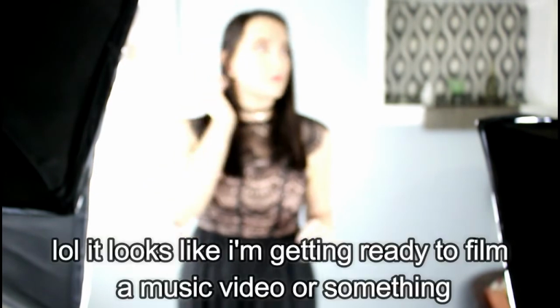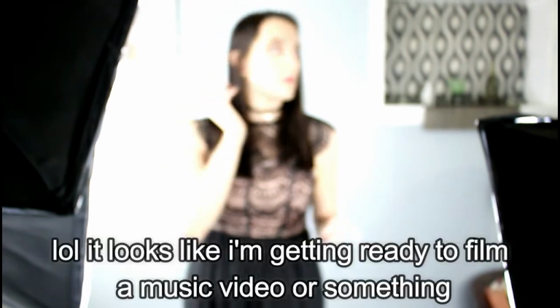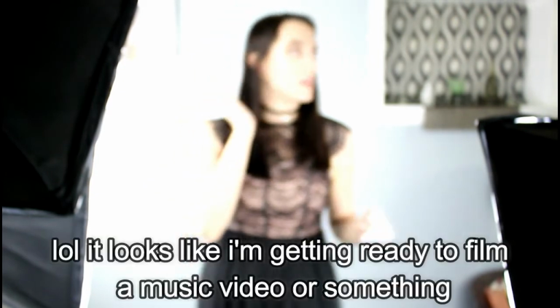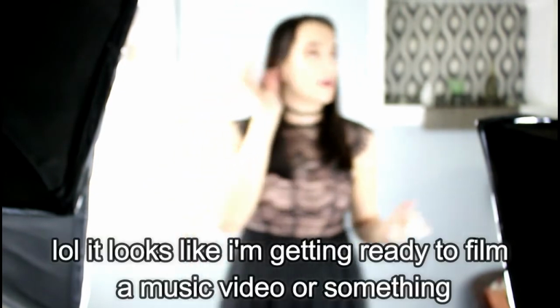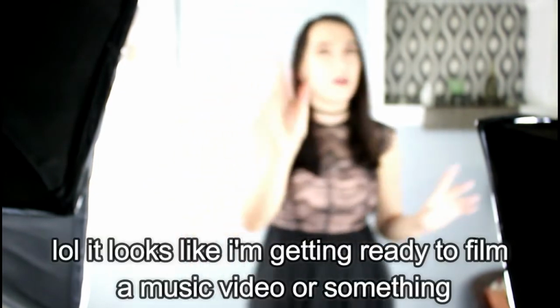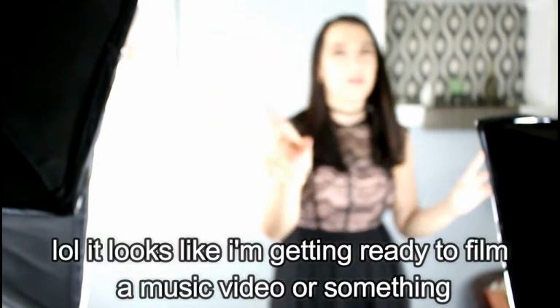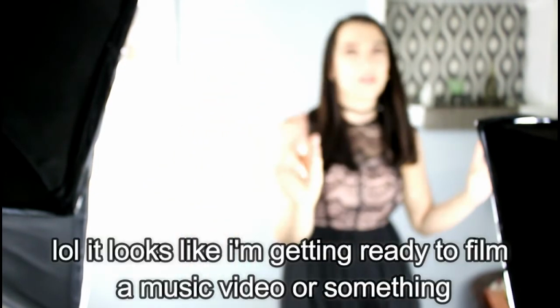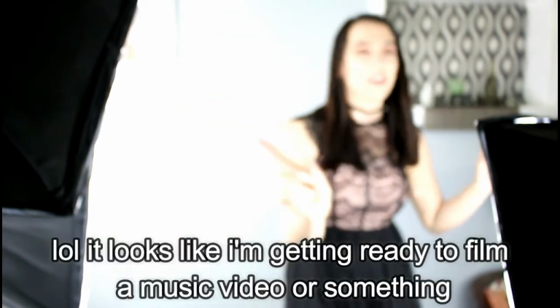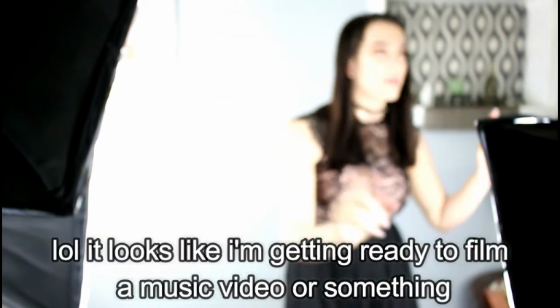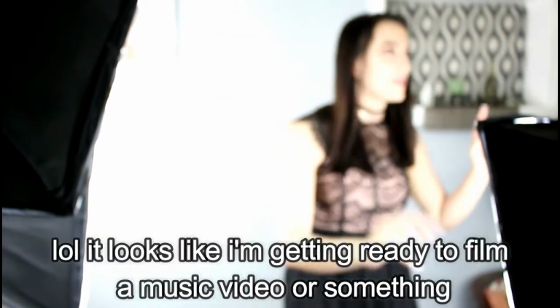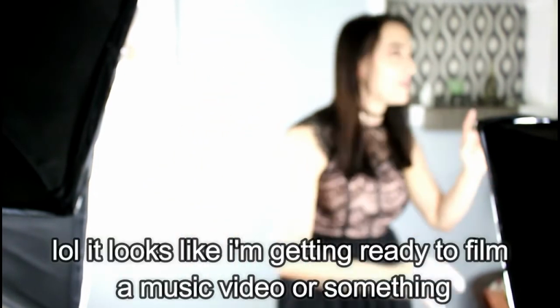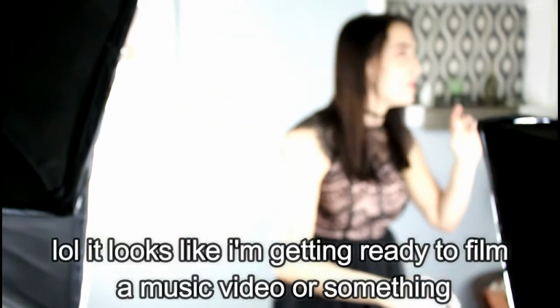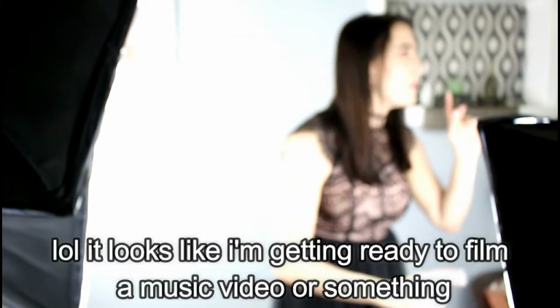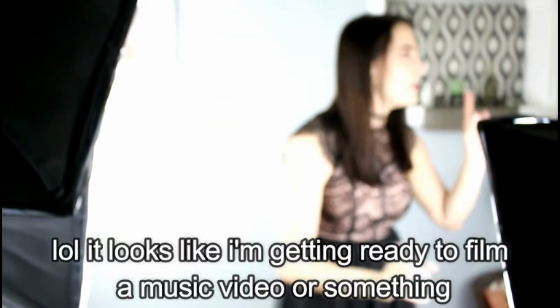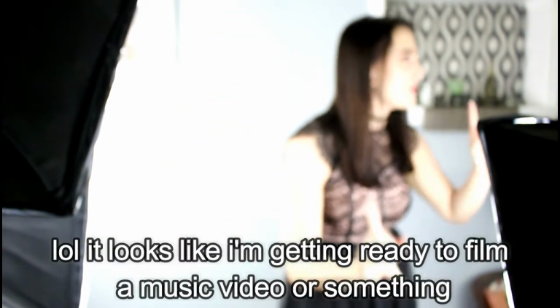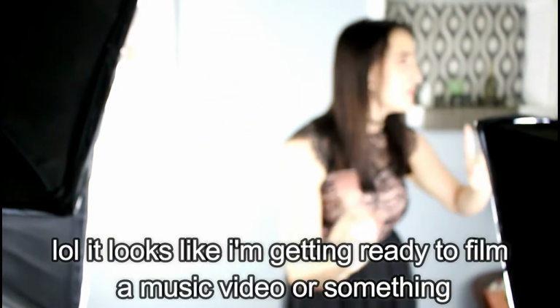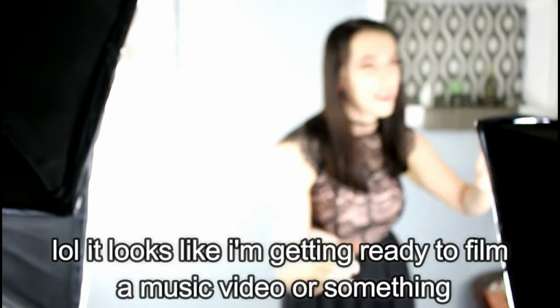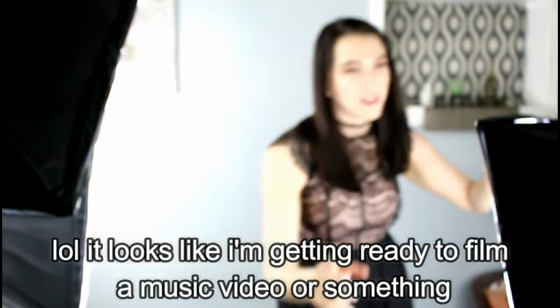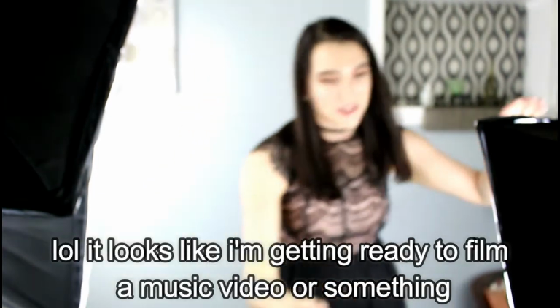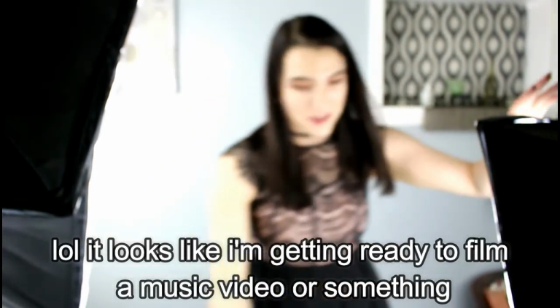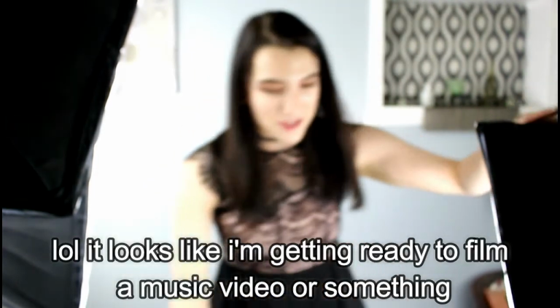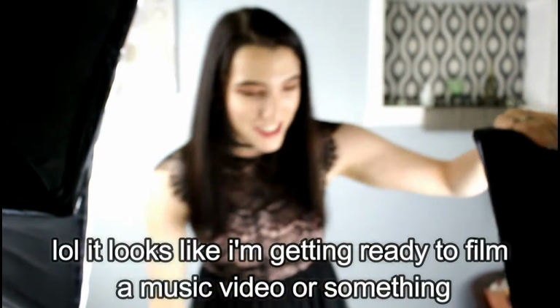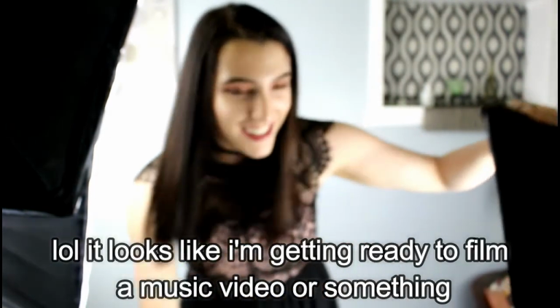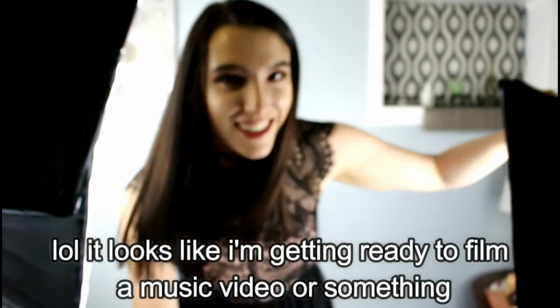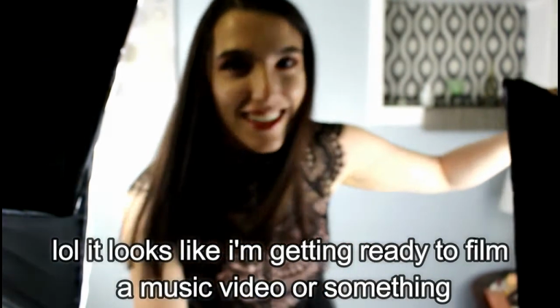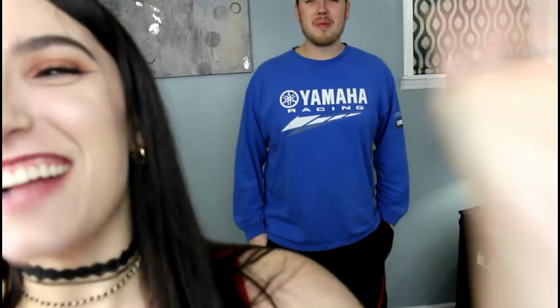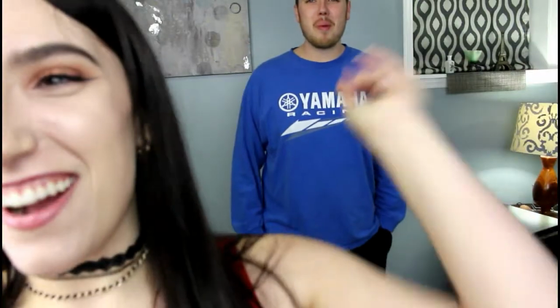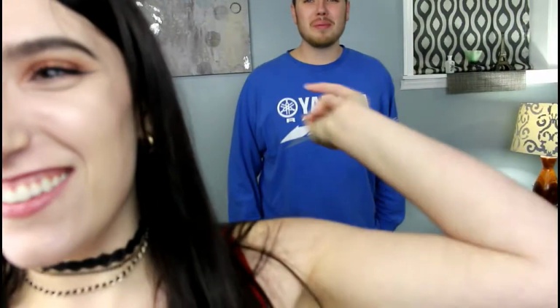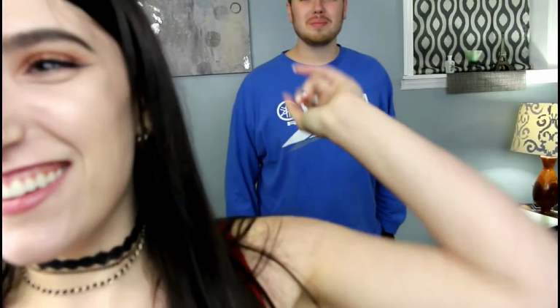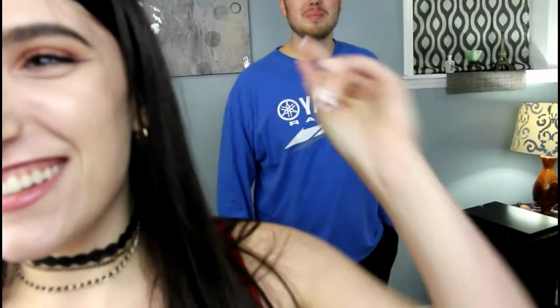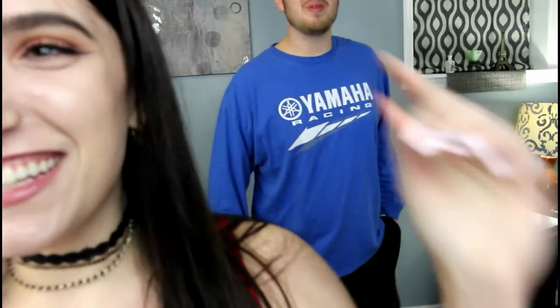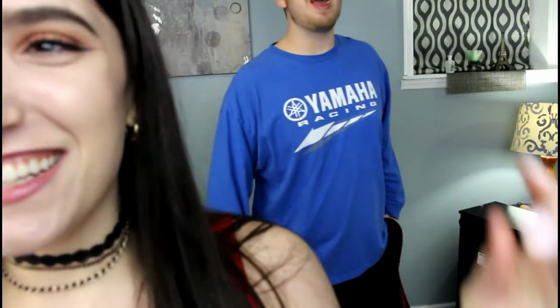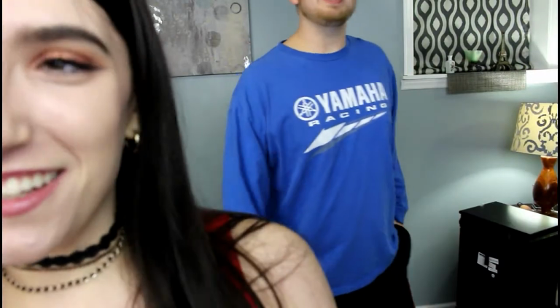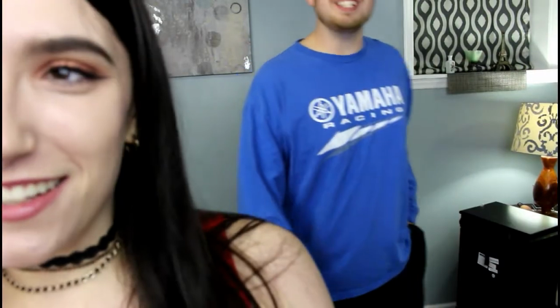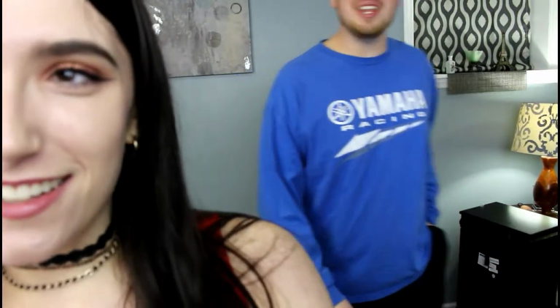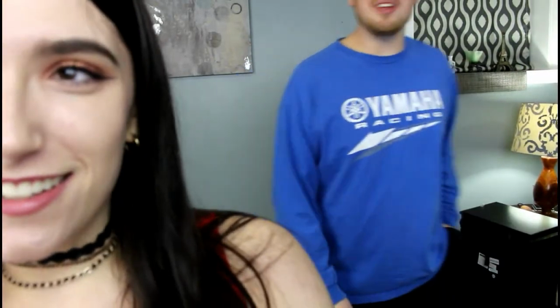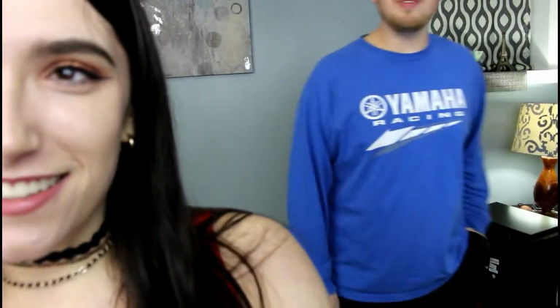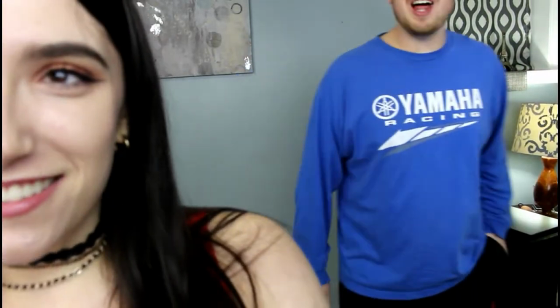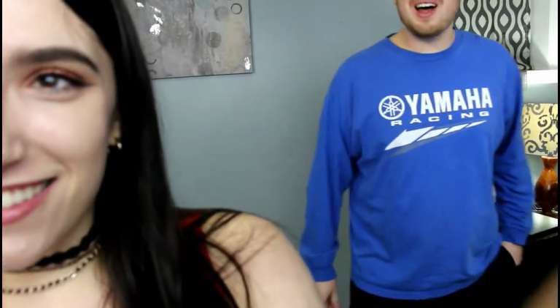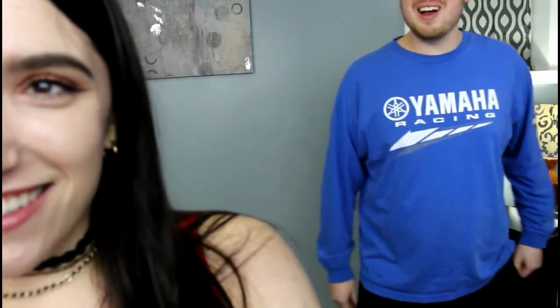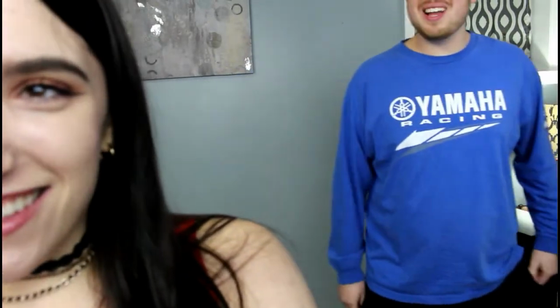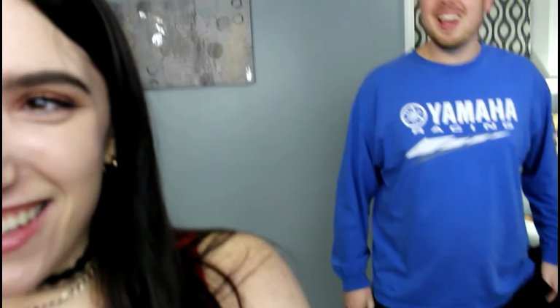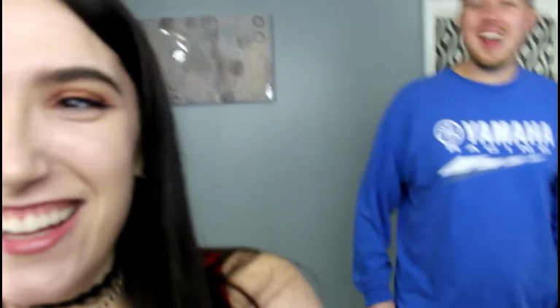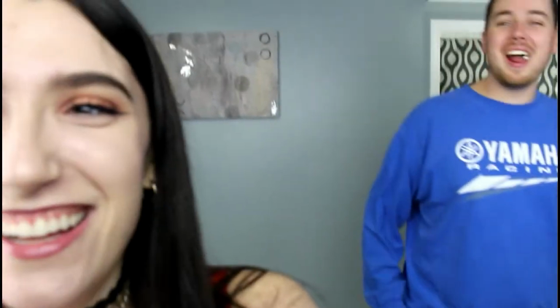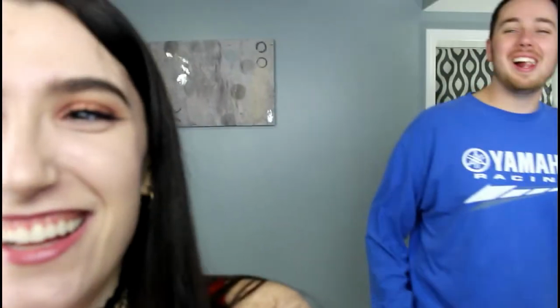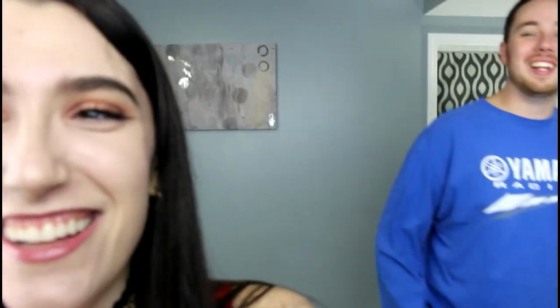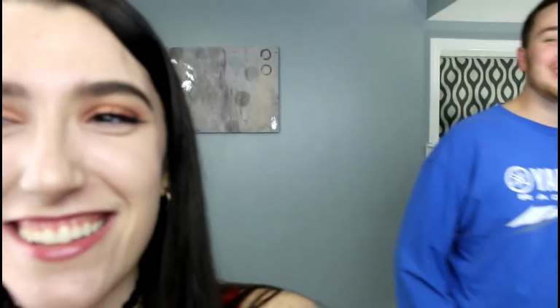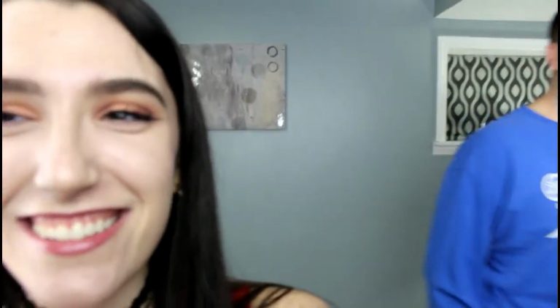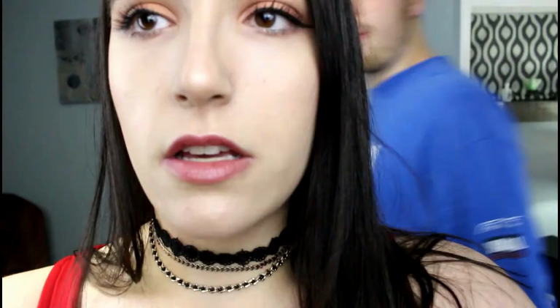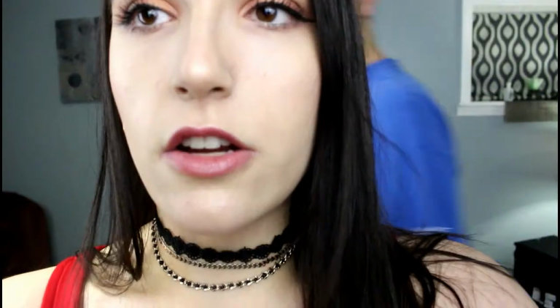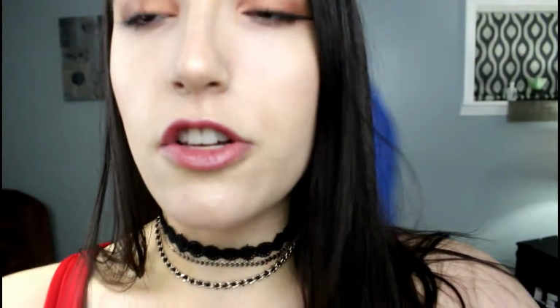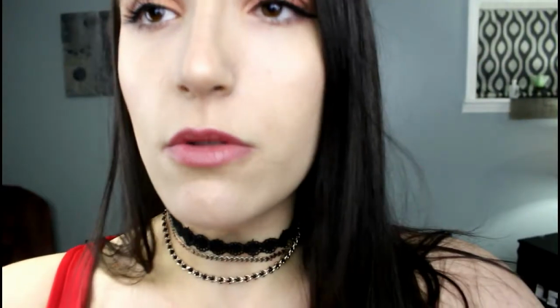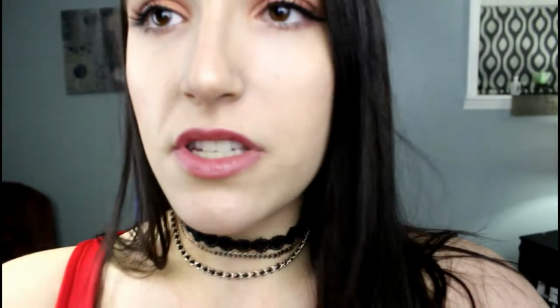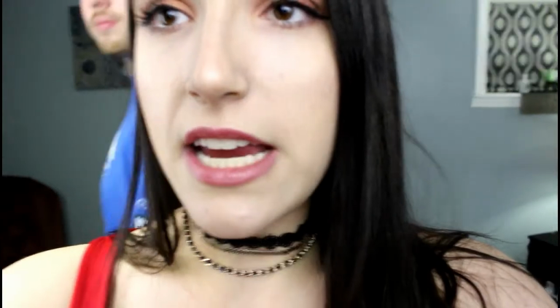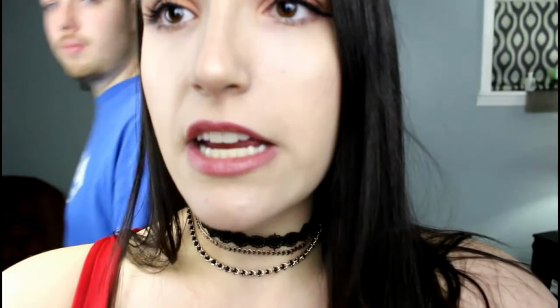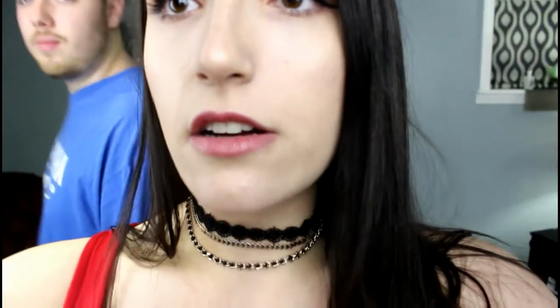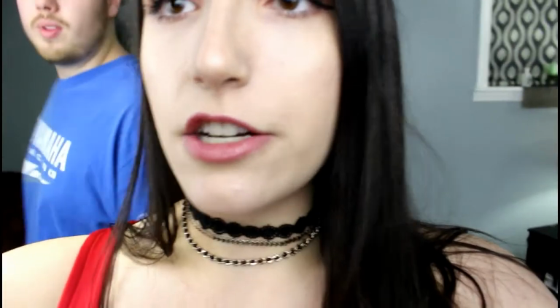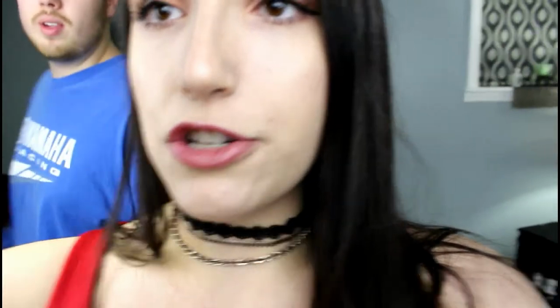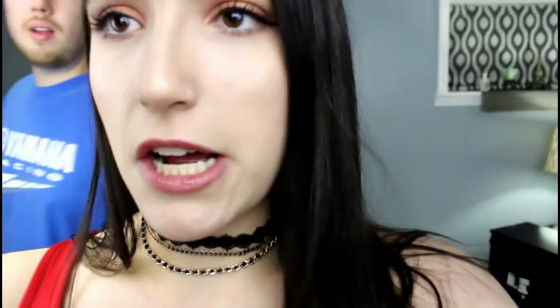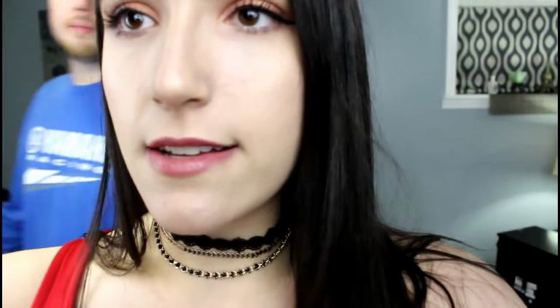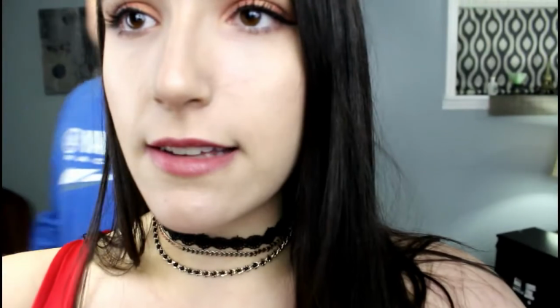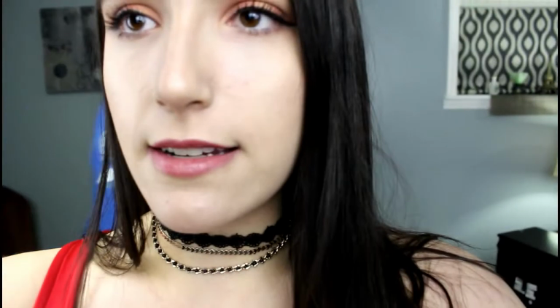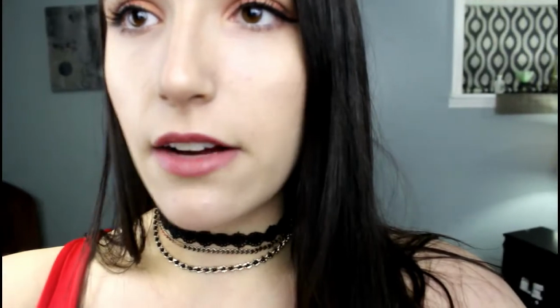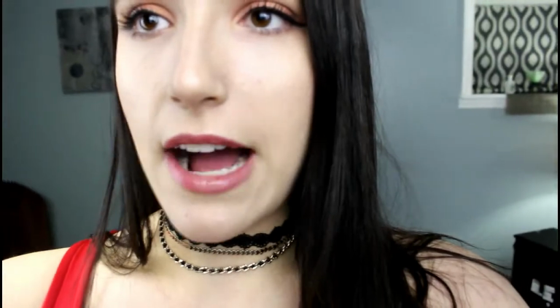Looks like I'm getting ready to film a music video or something. It's another vlog — stand here and adjust until I... you adjust it for me.